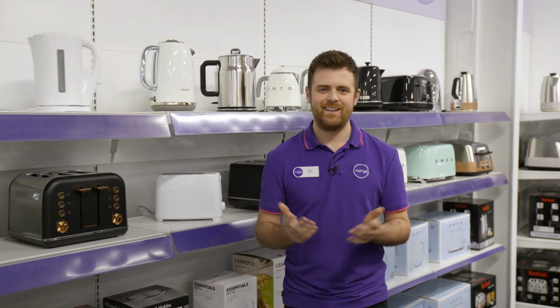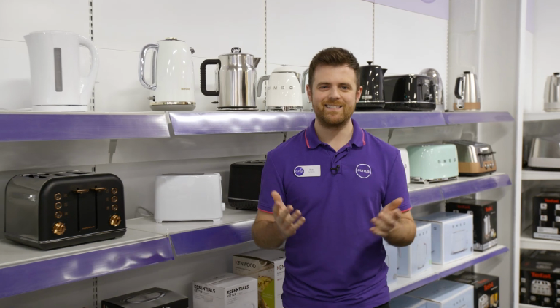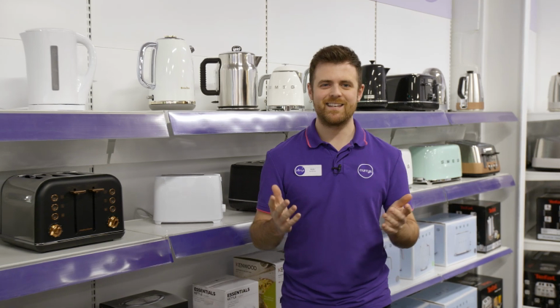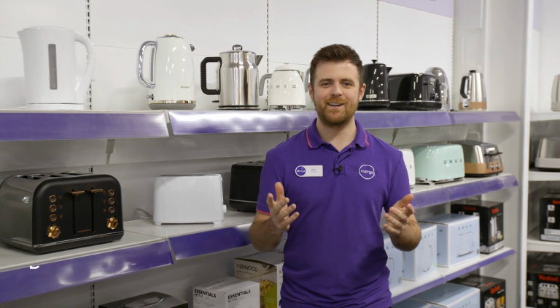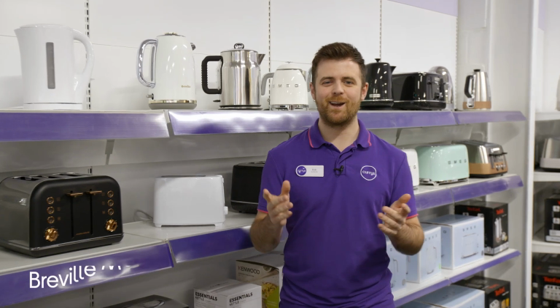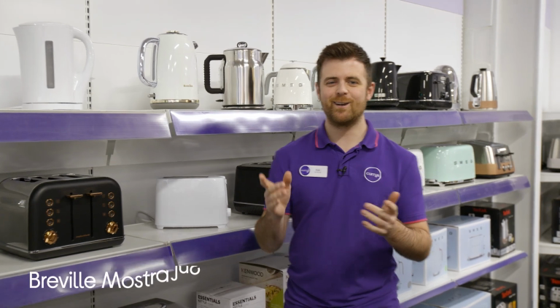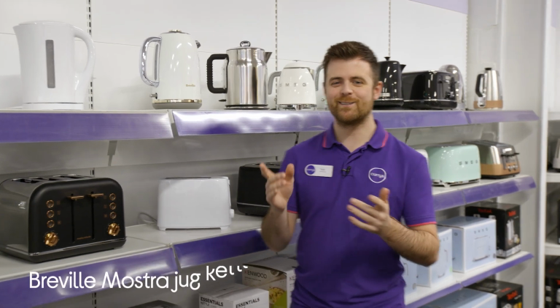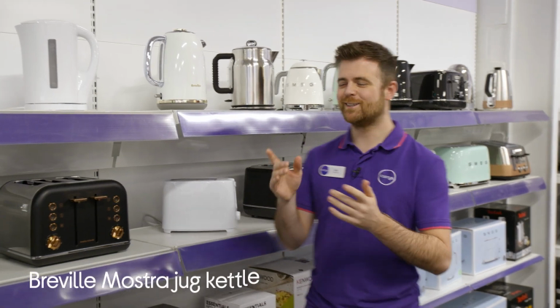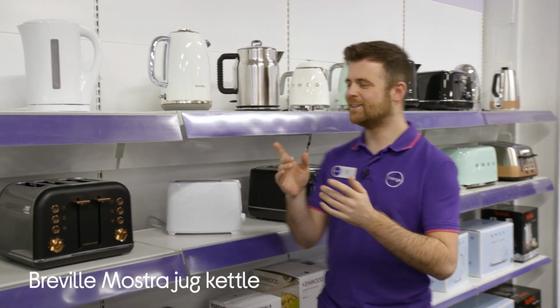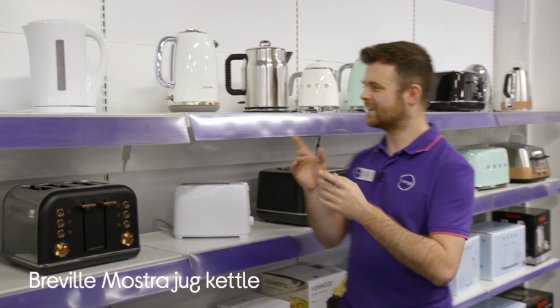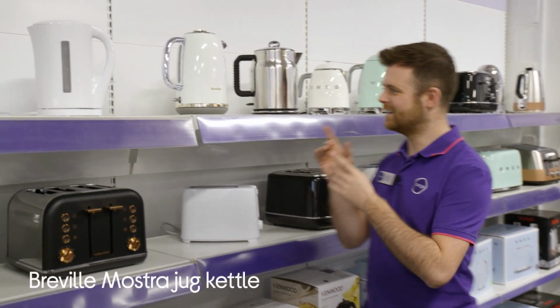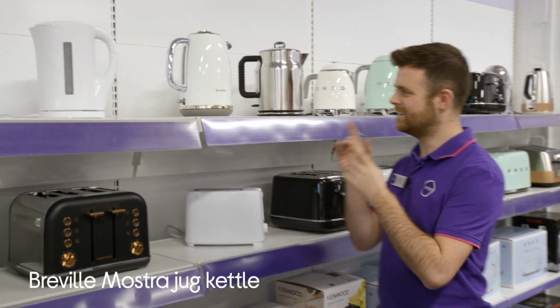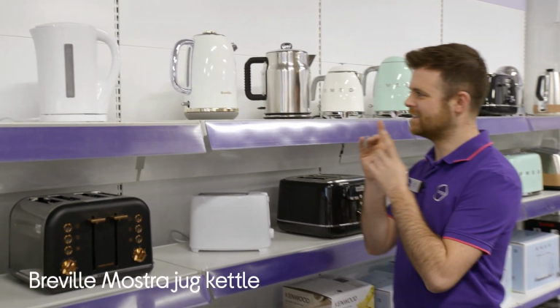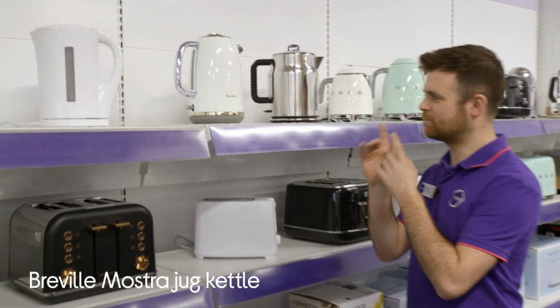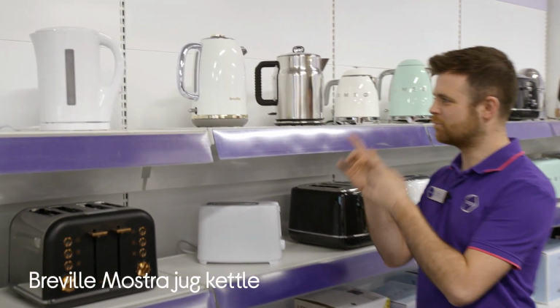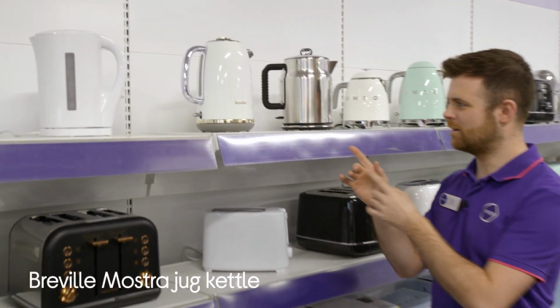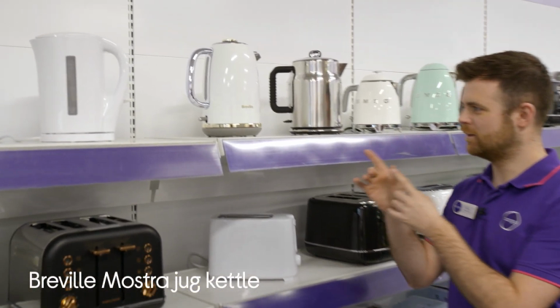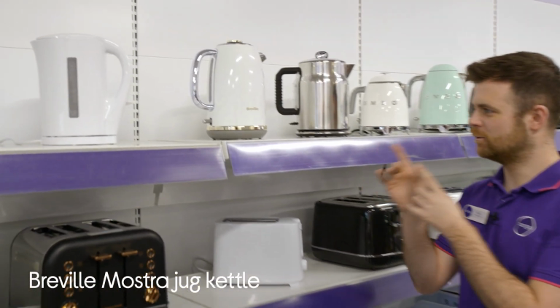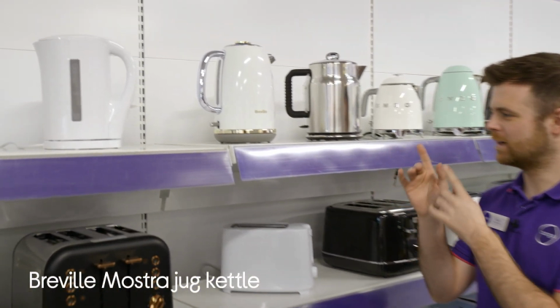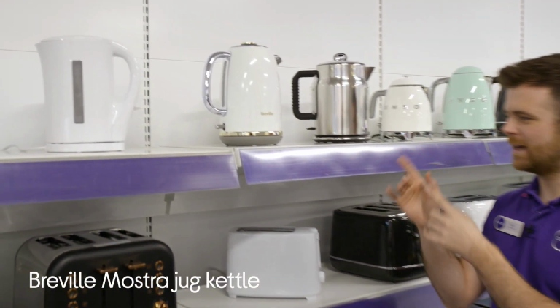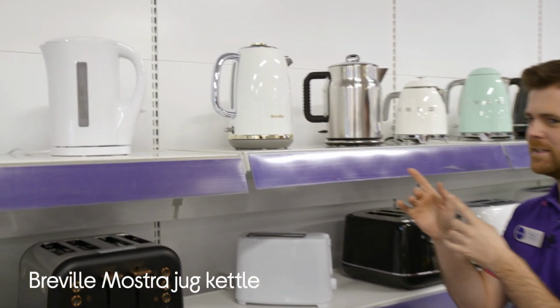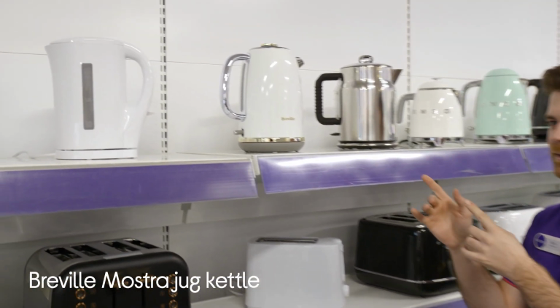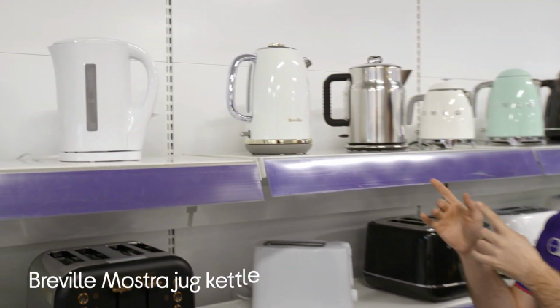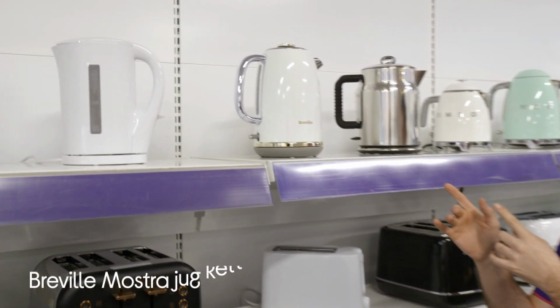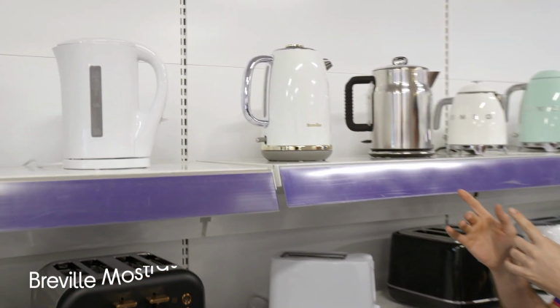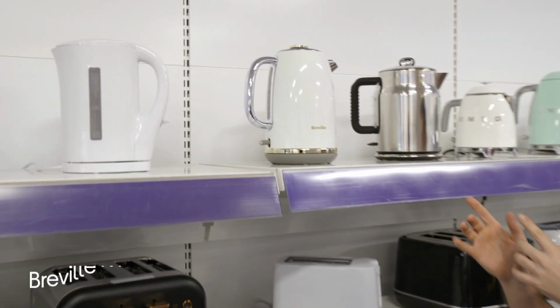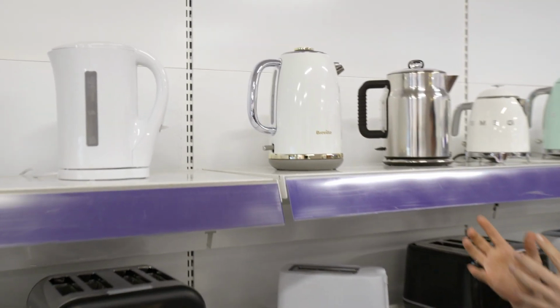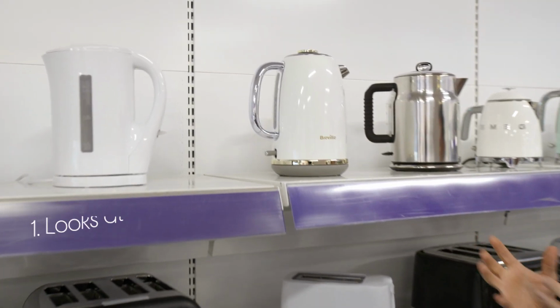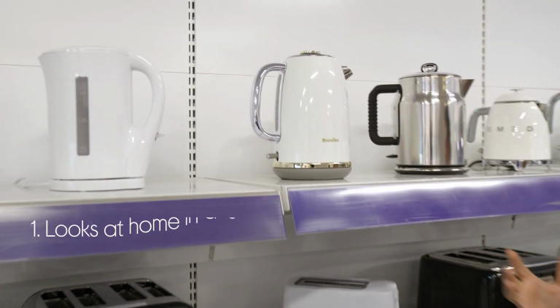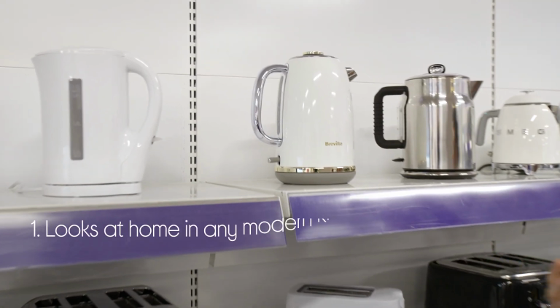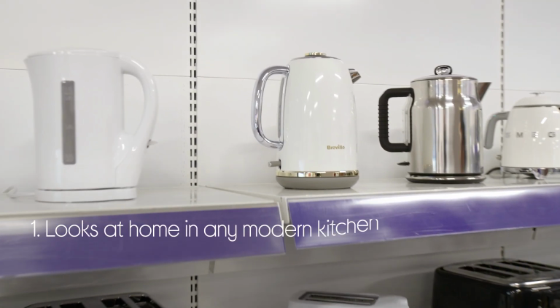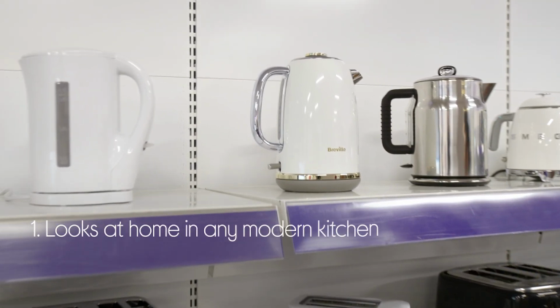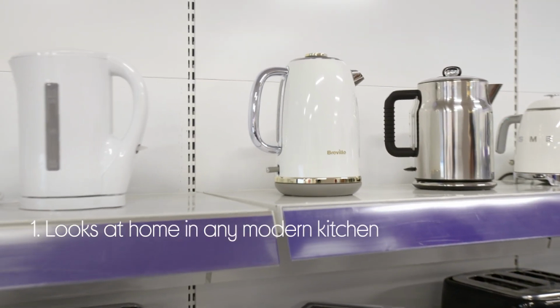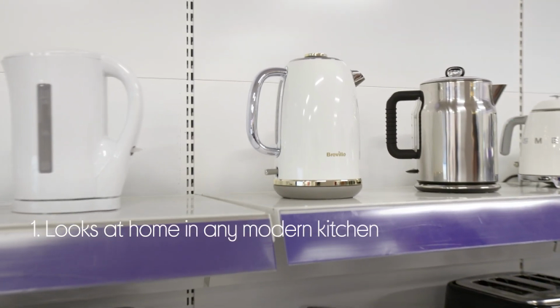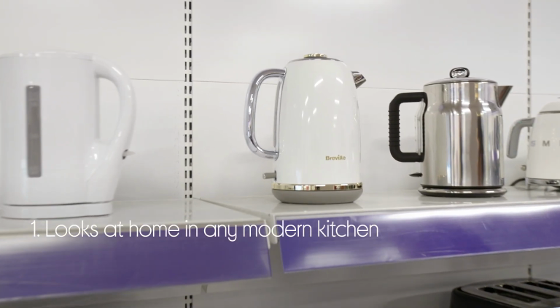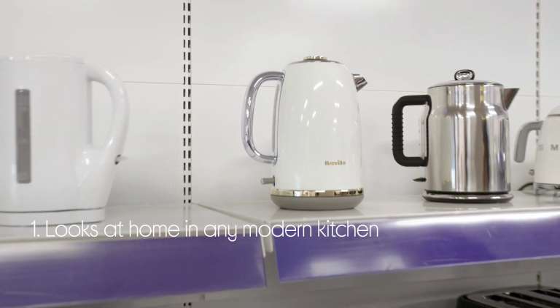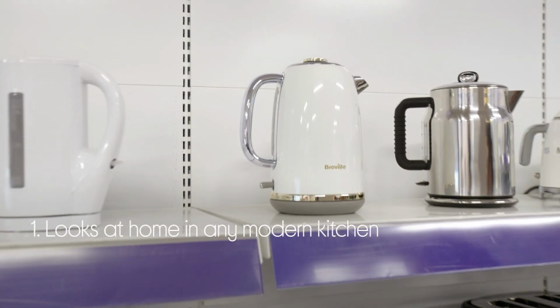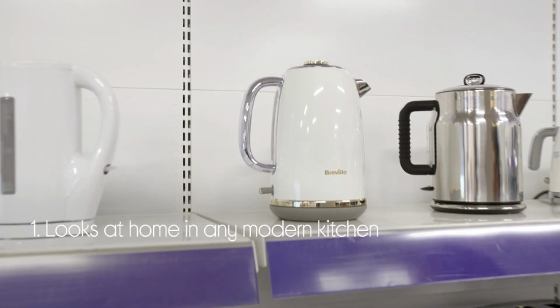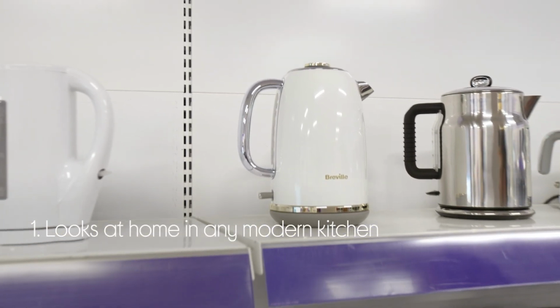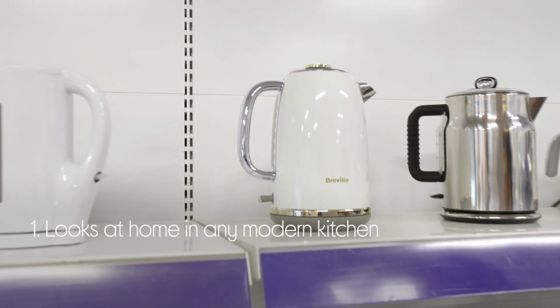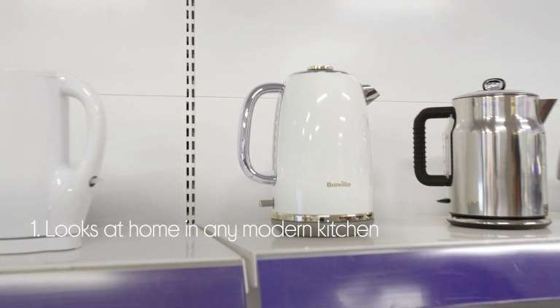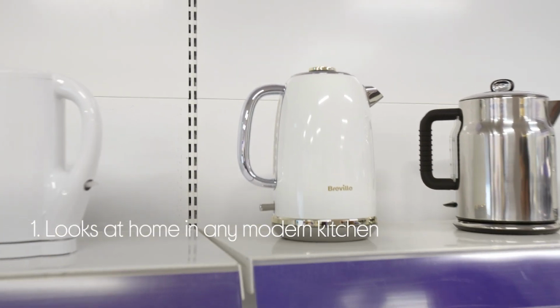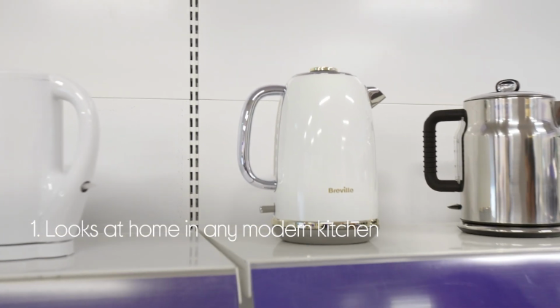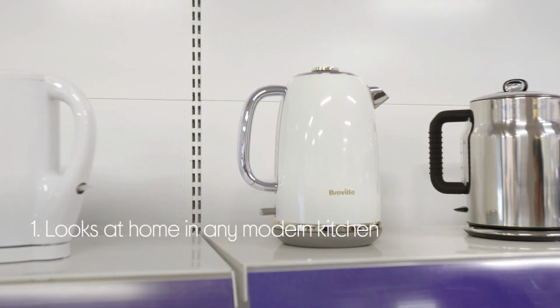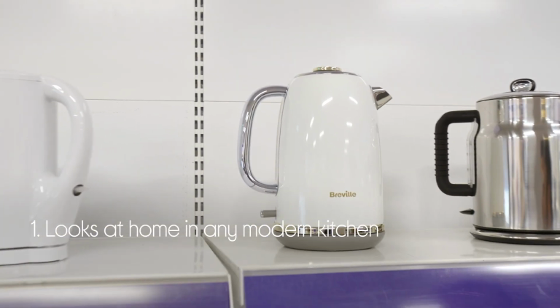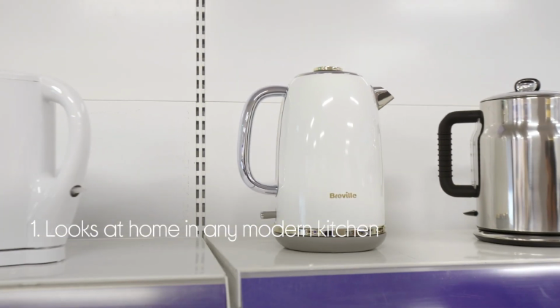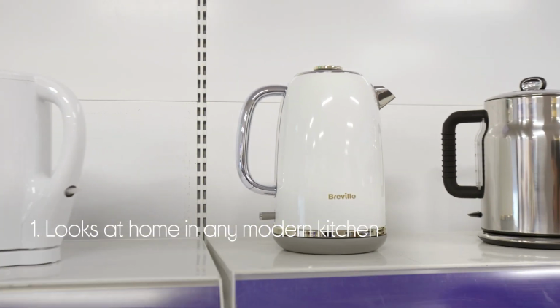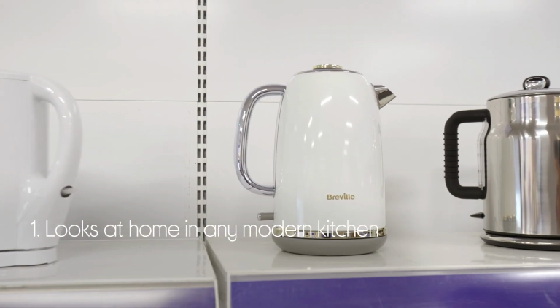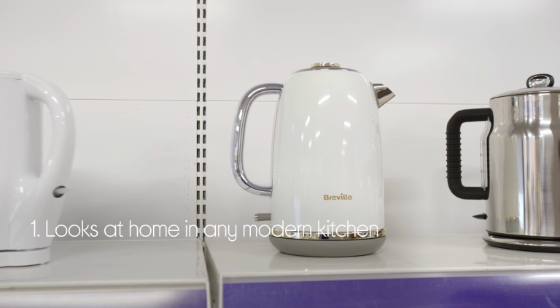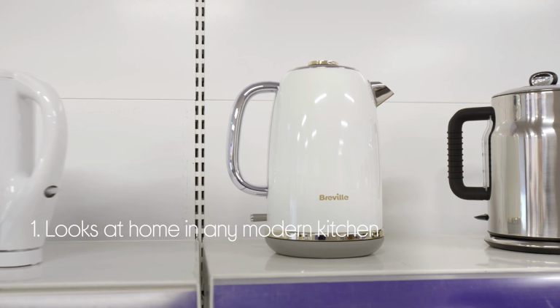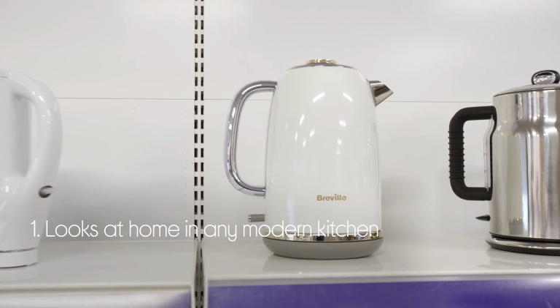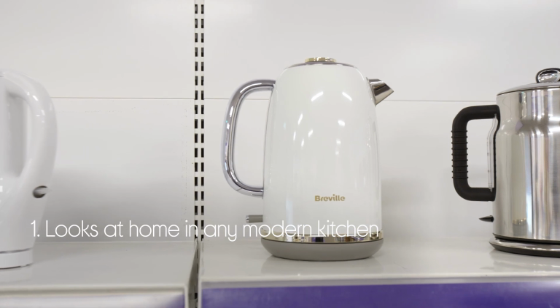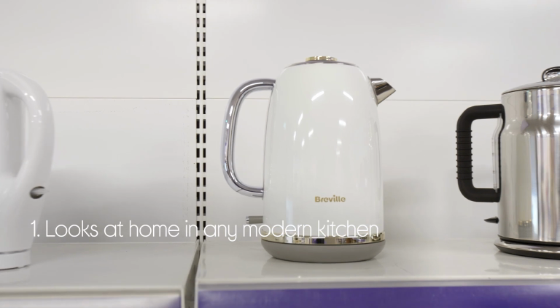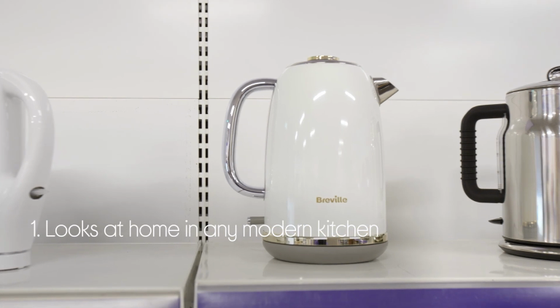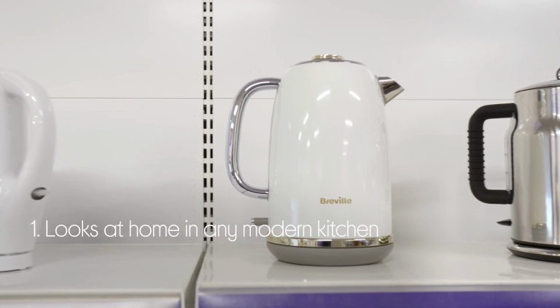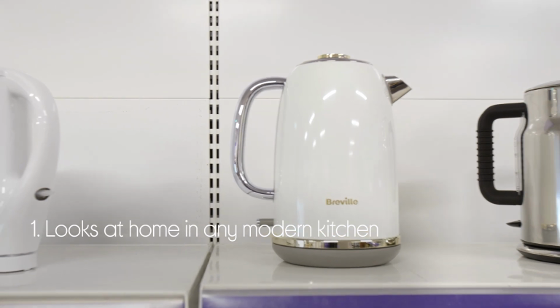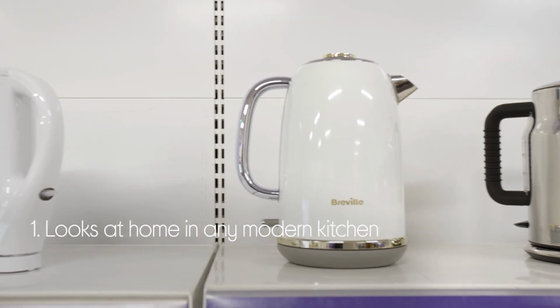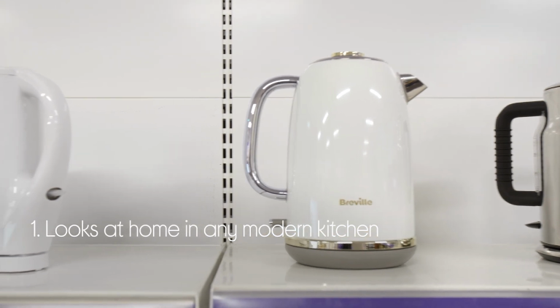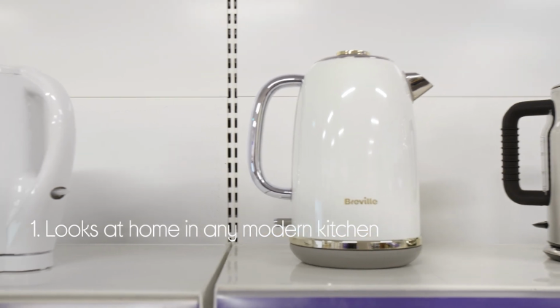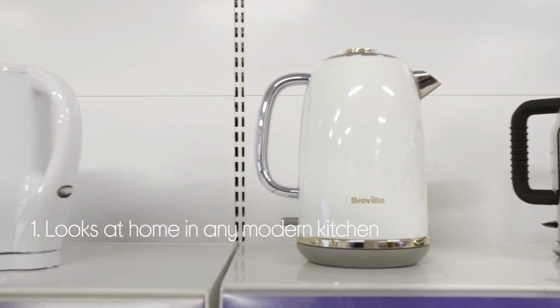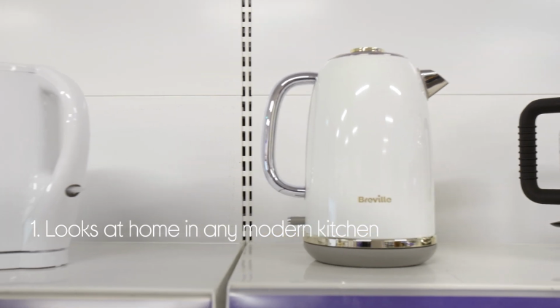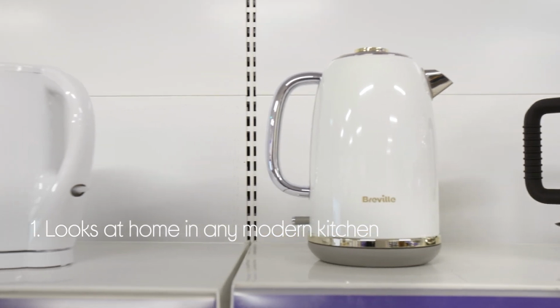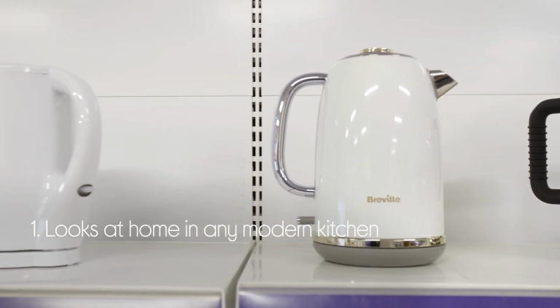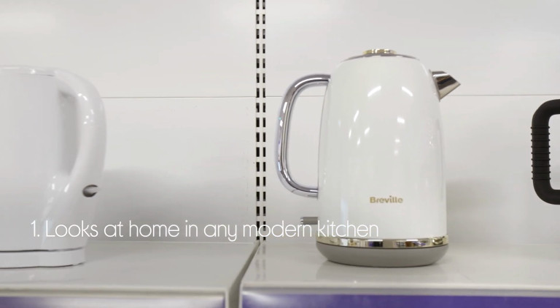Let's take a closer look at this Breville kettle. It fits nicely into any modern kitchen with its sleek design and polished details.